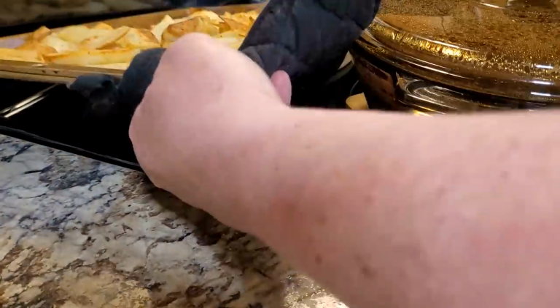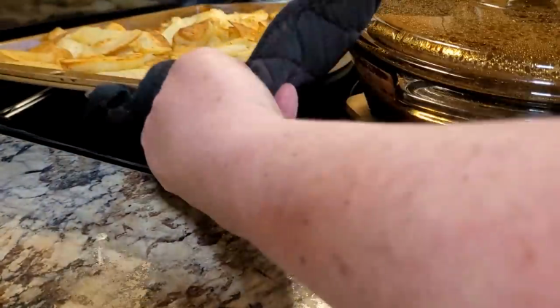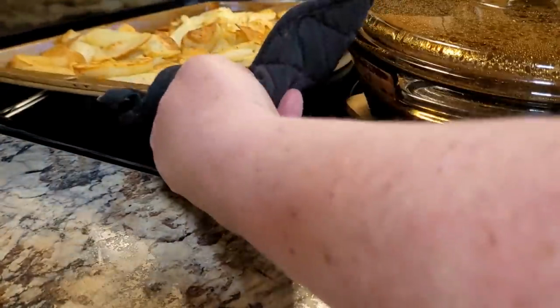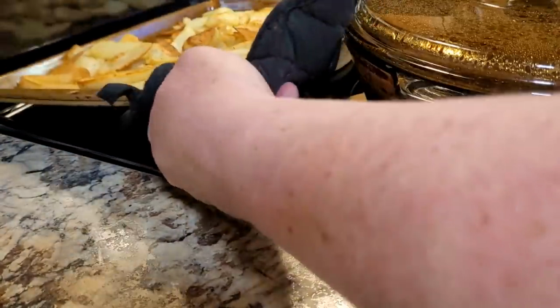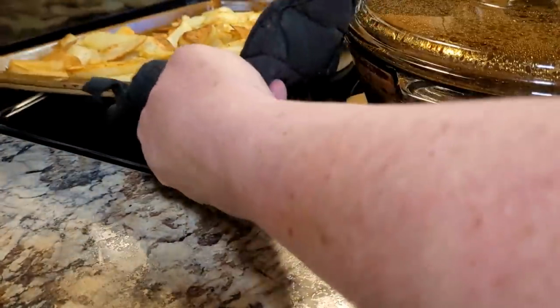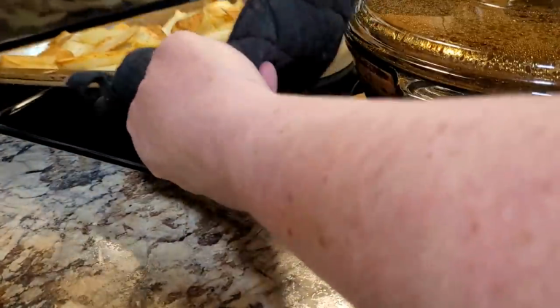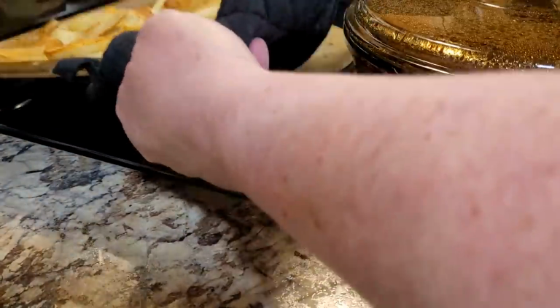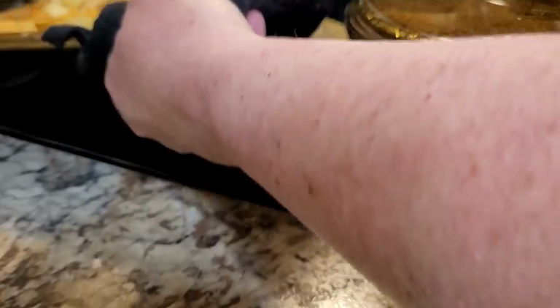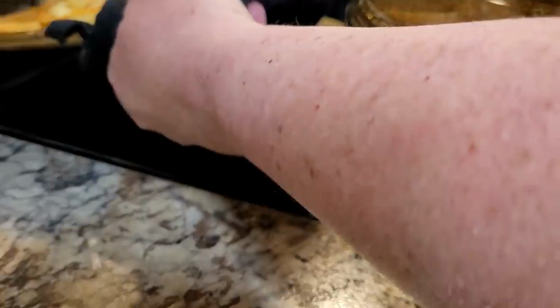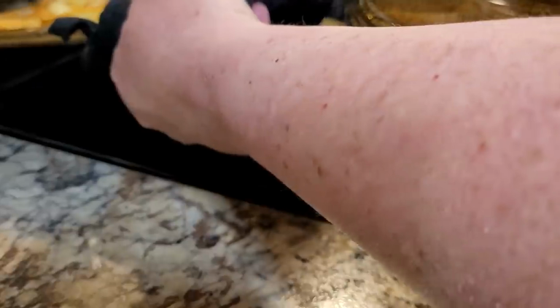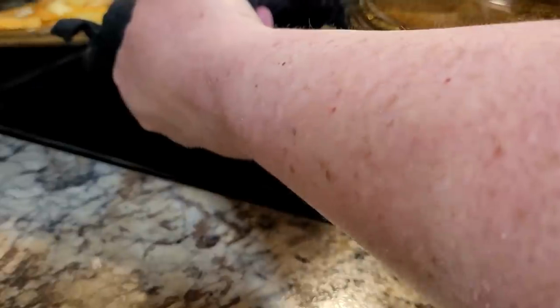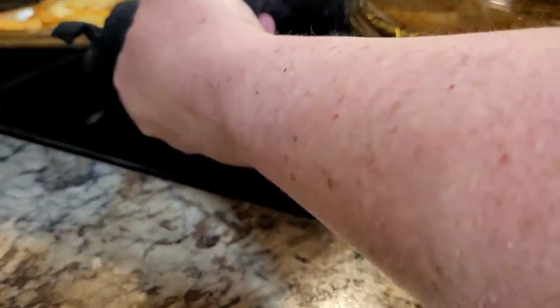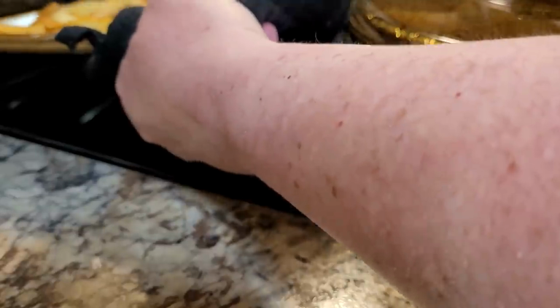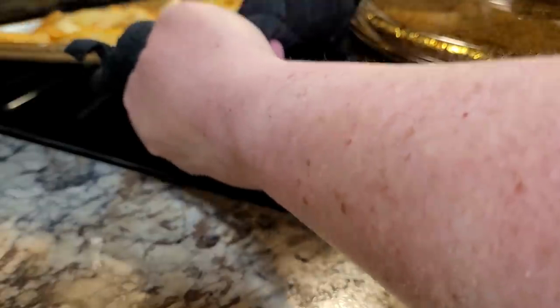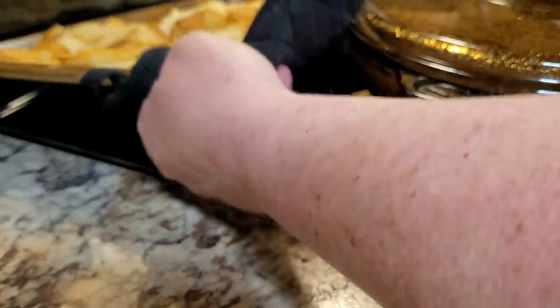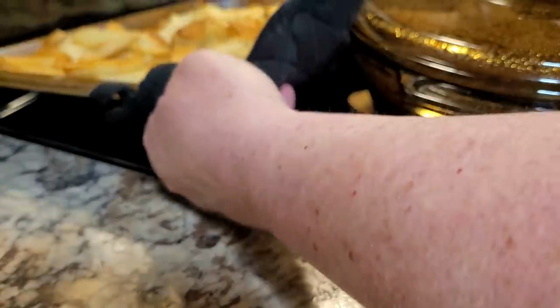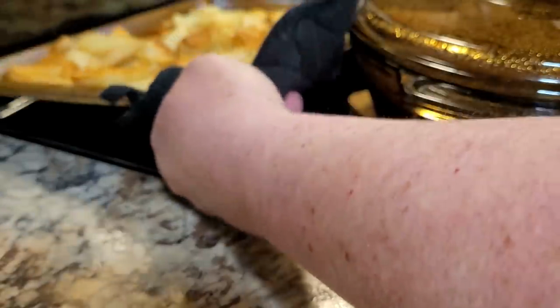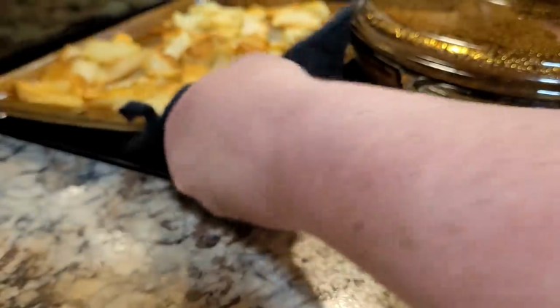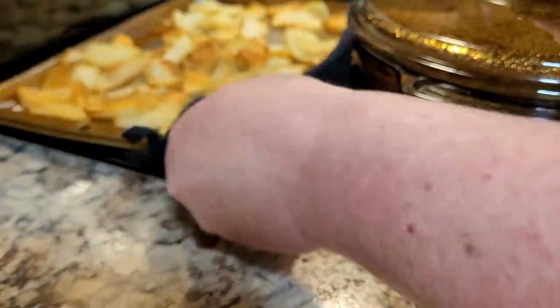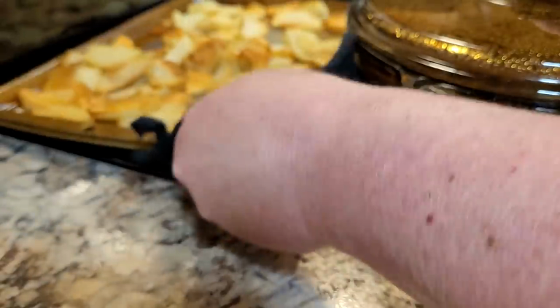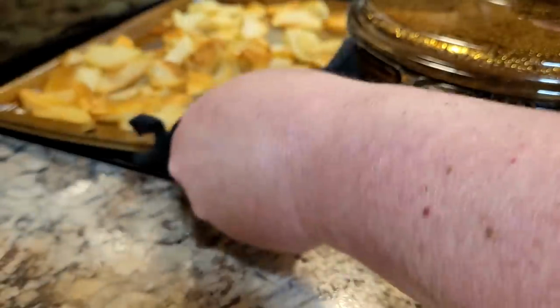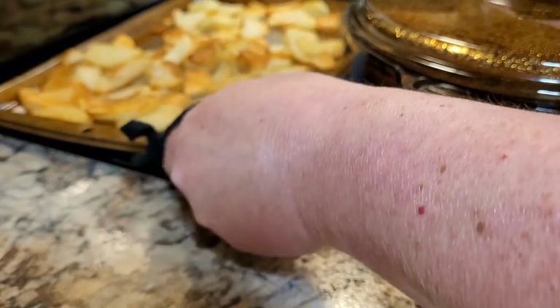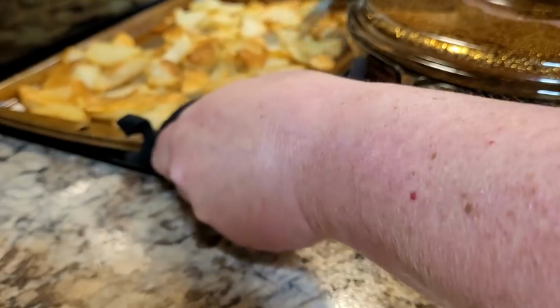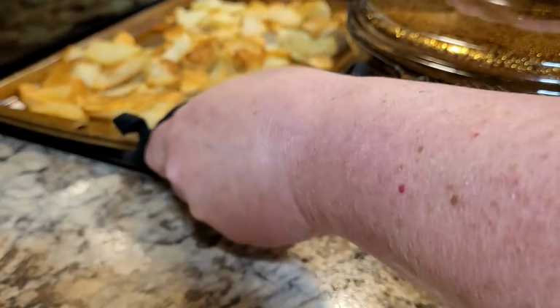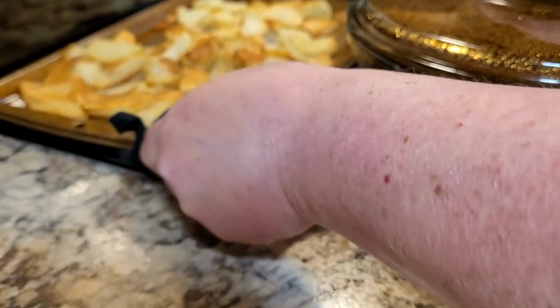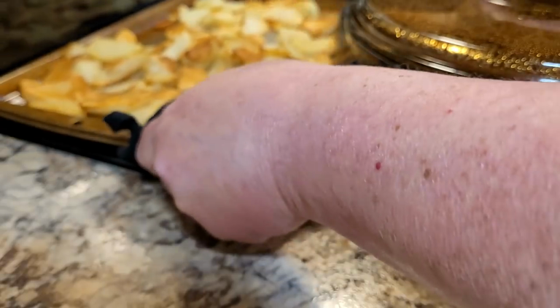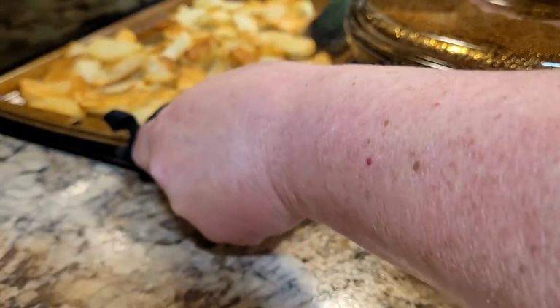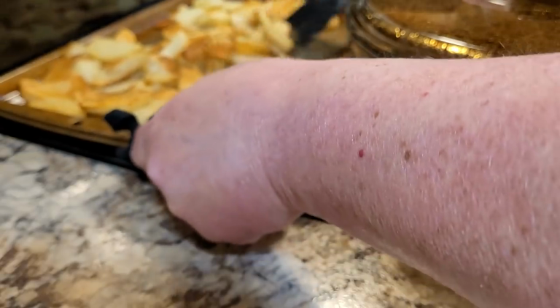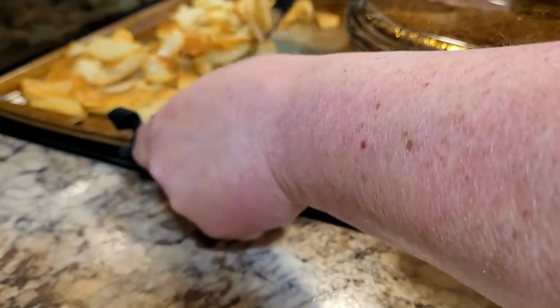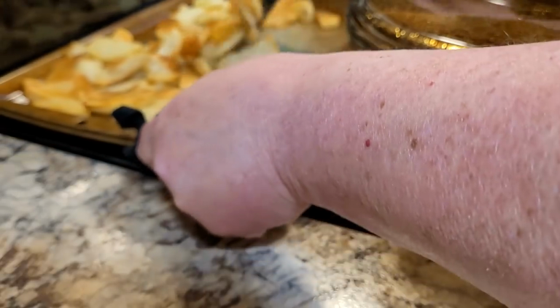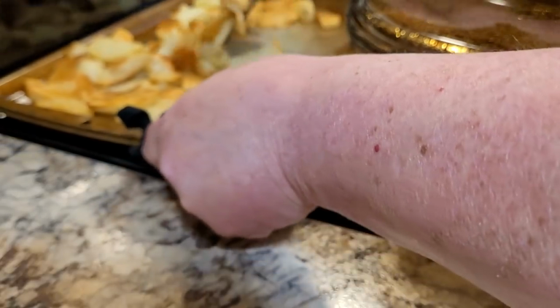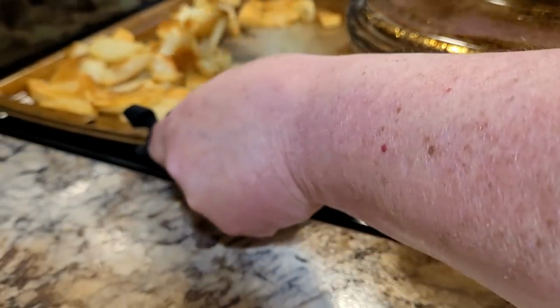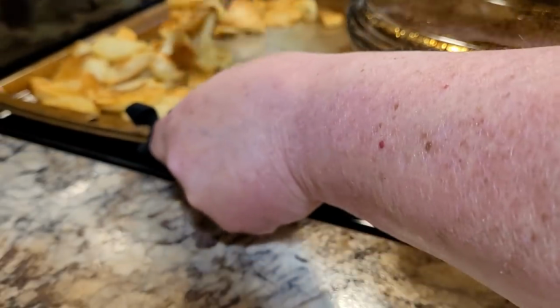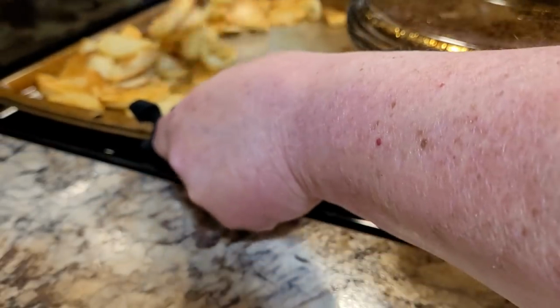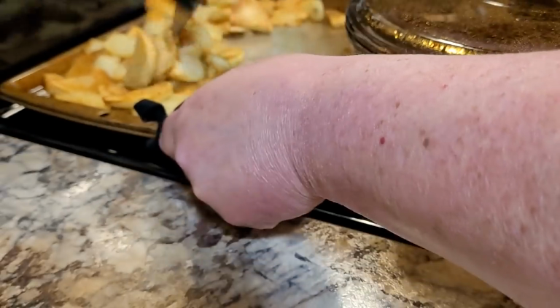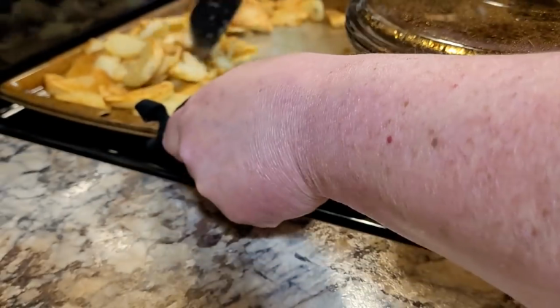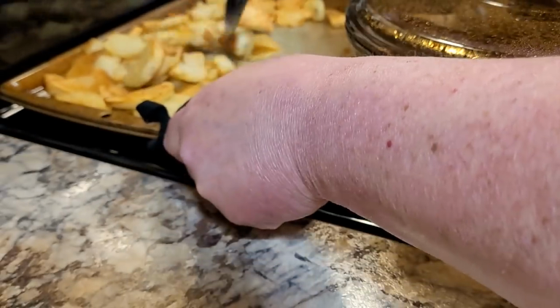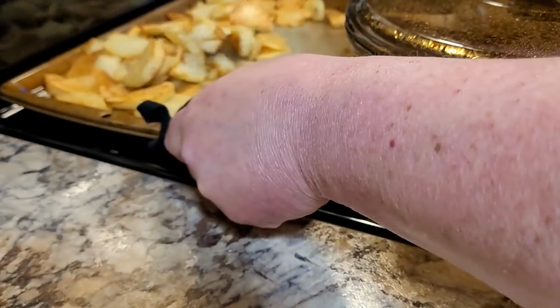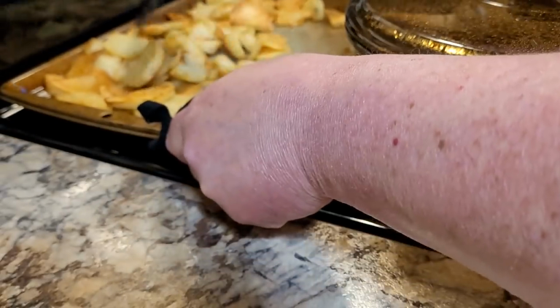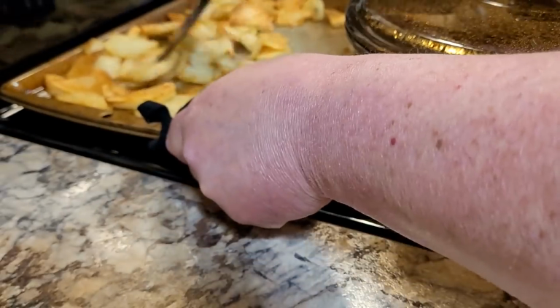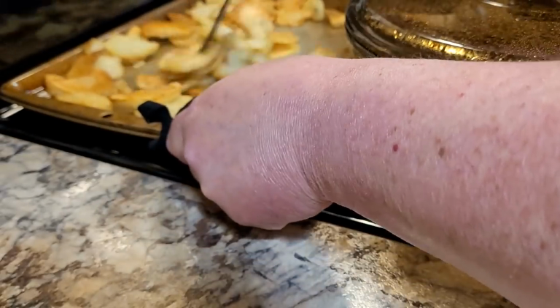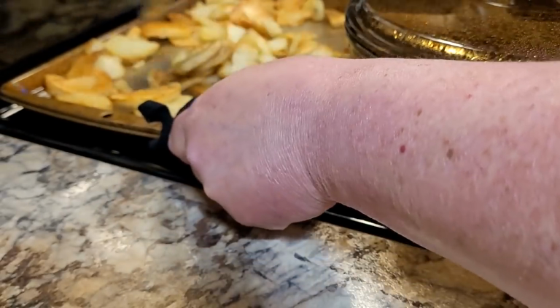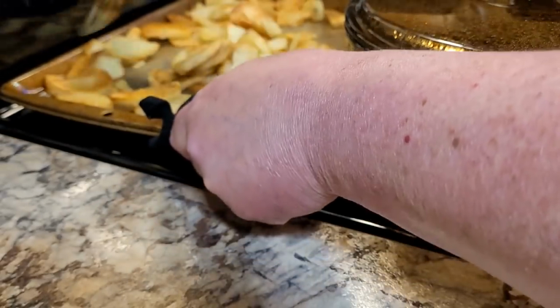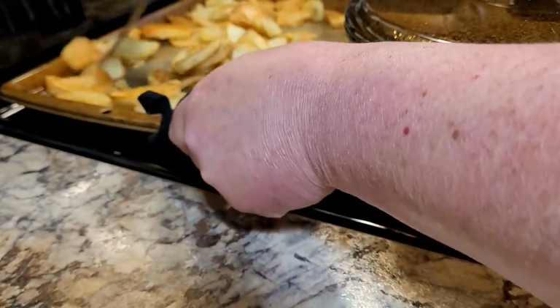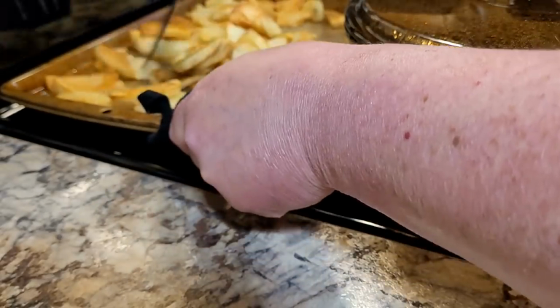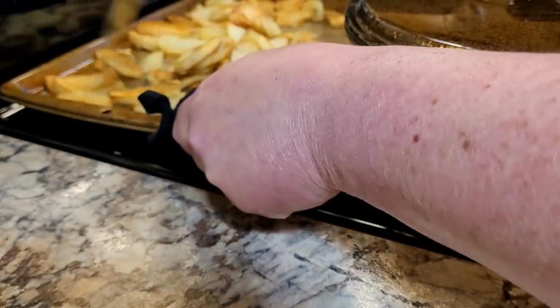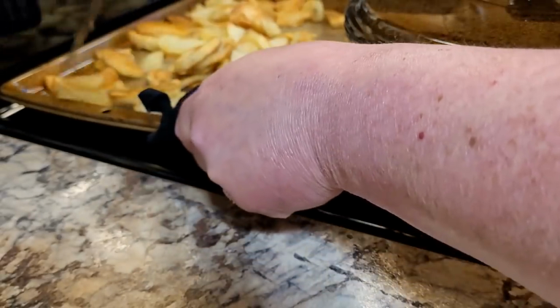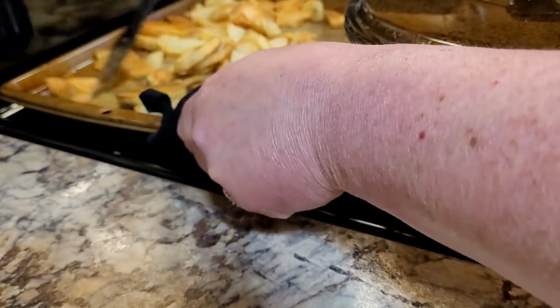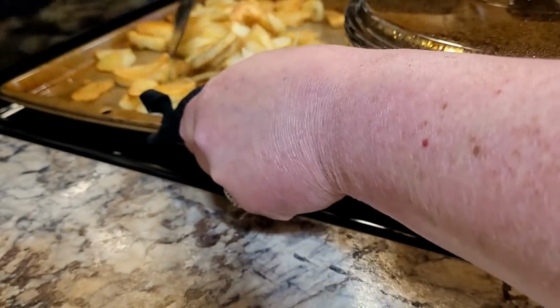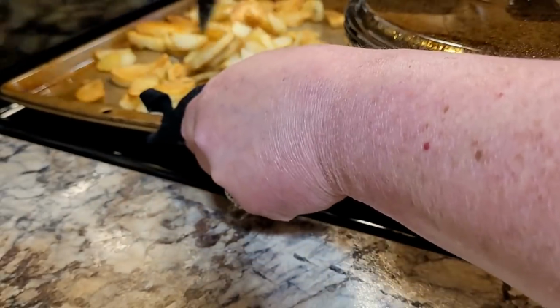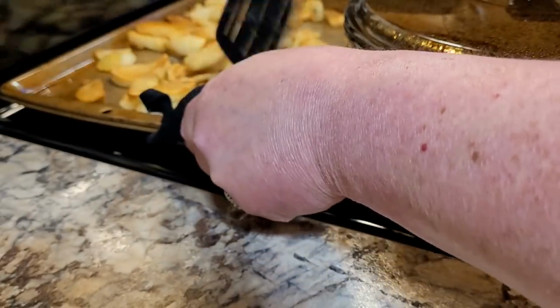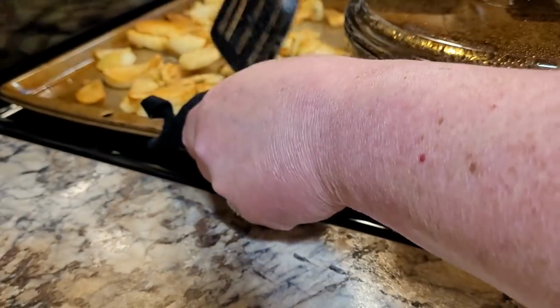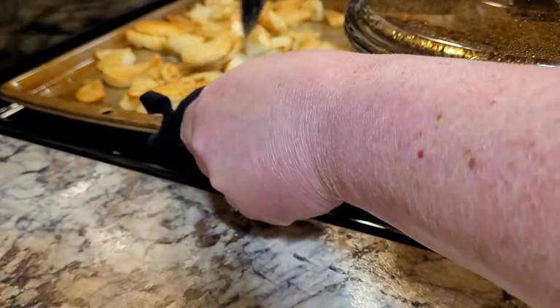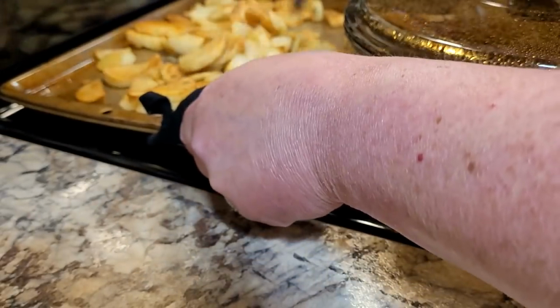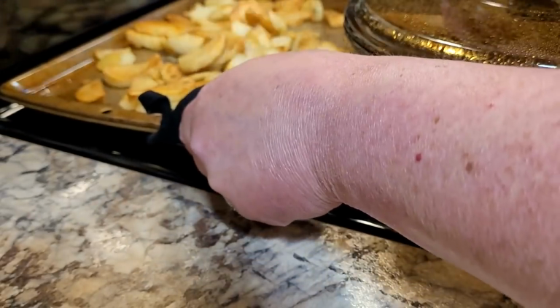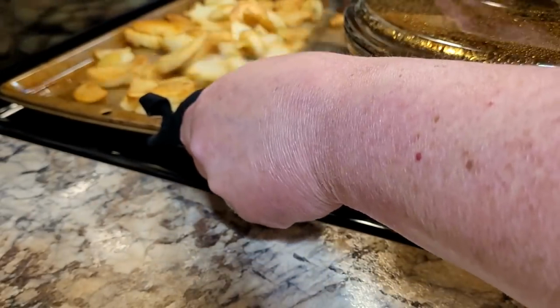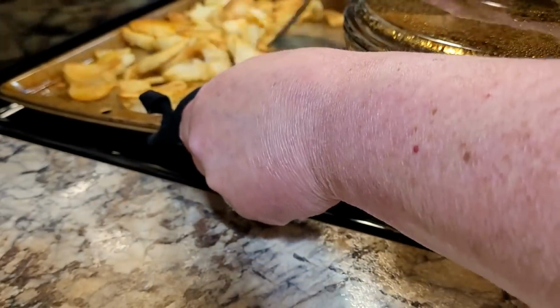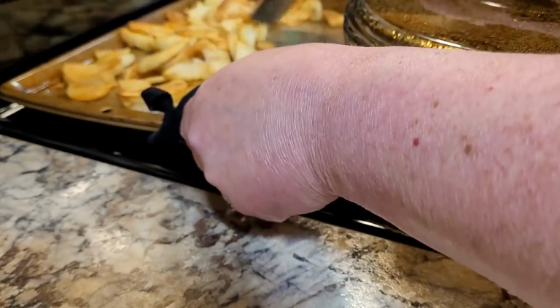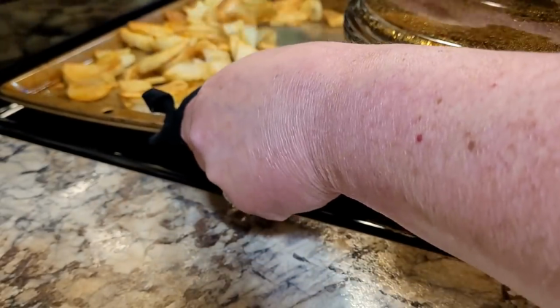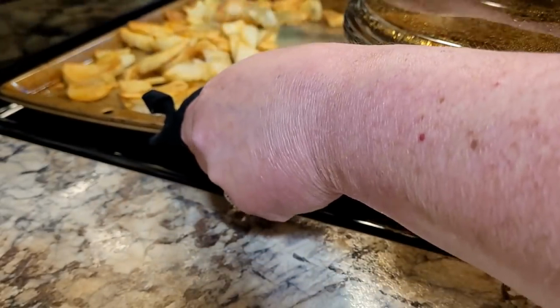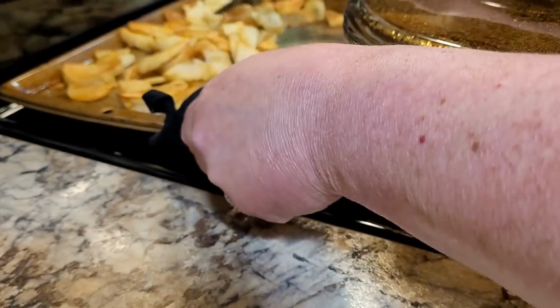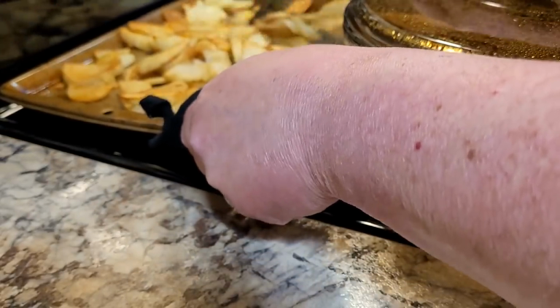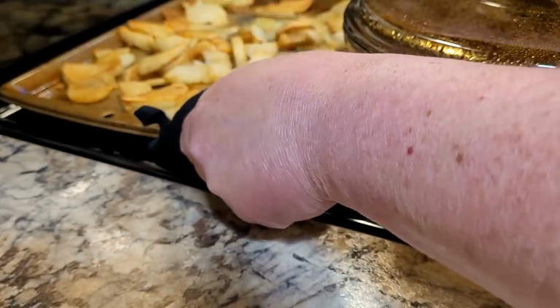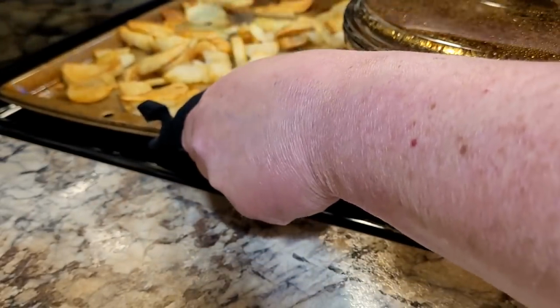They turned out brown and just a little bit crispy on the outside and soft on the inside.